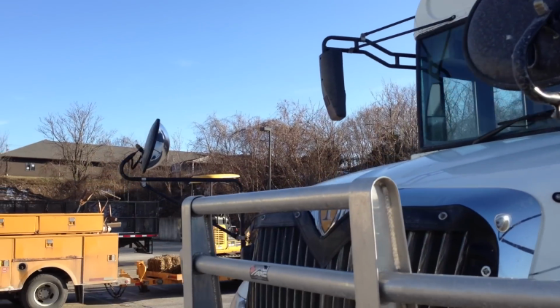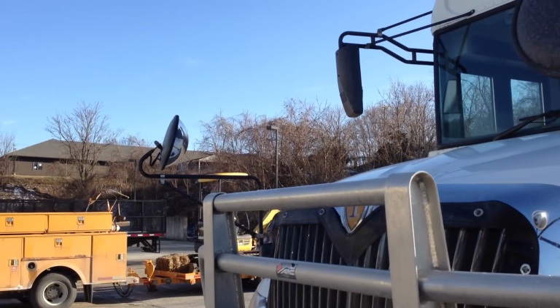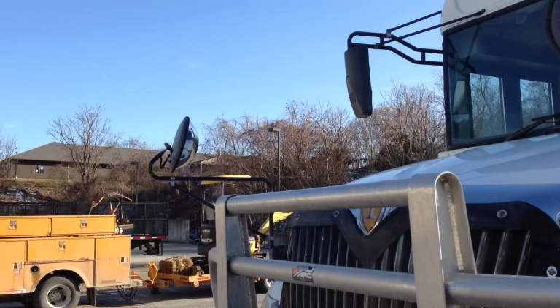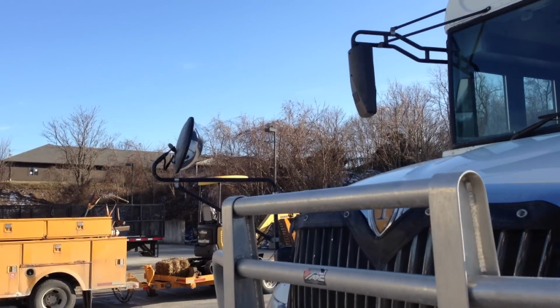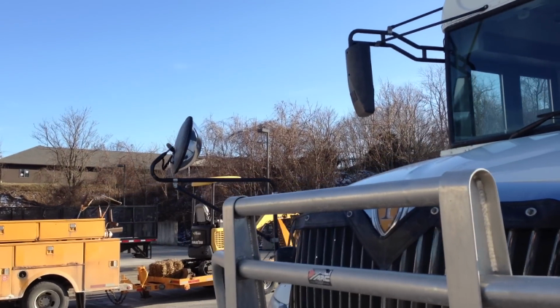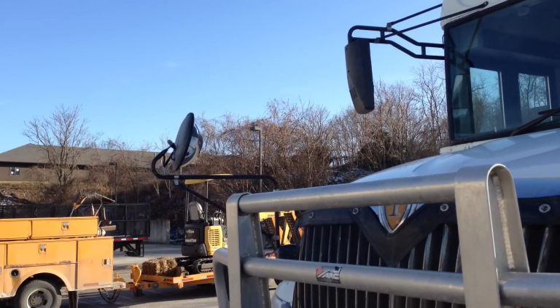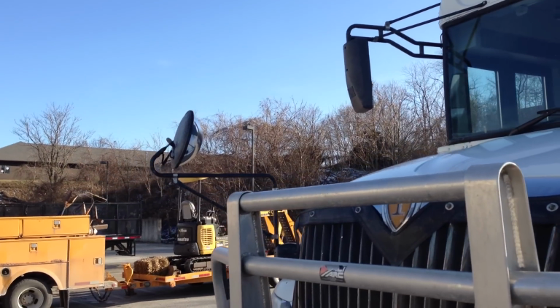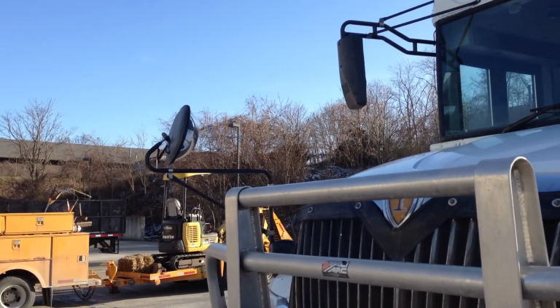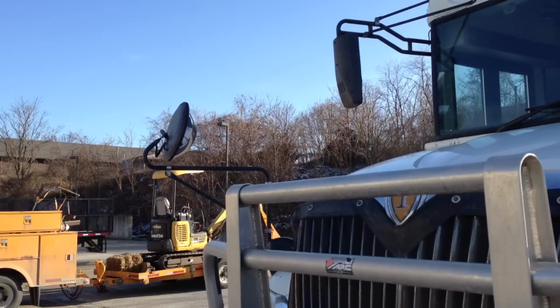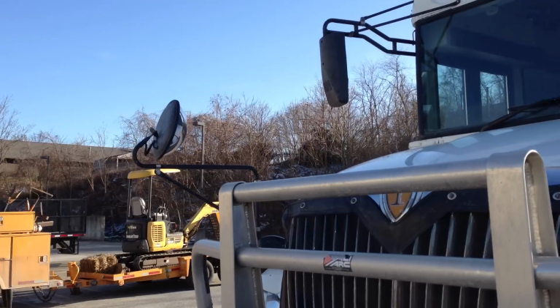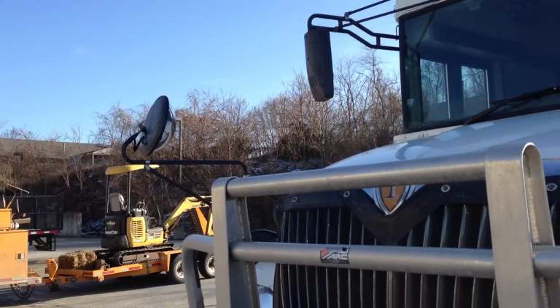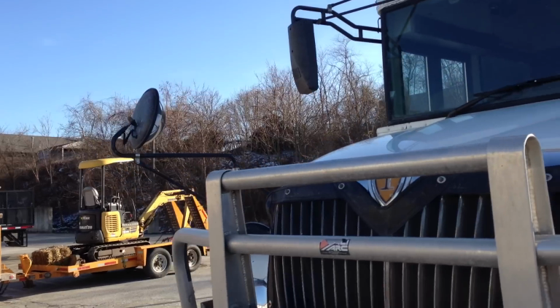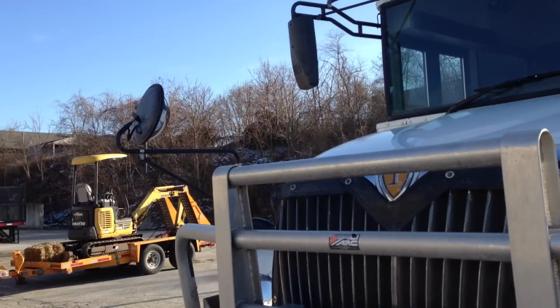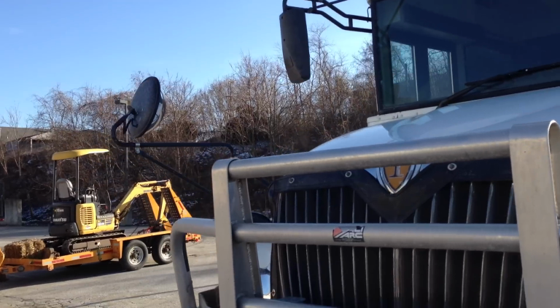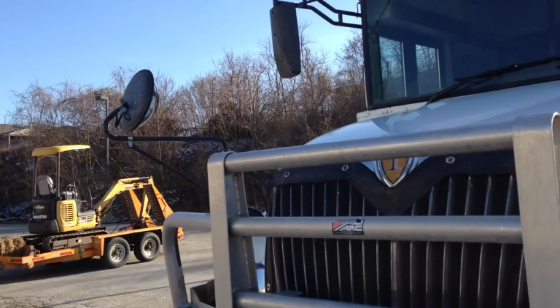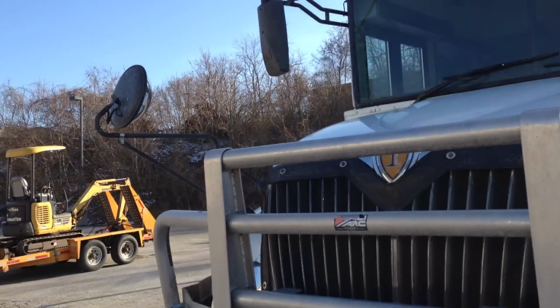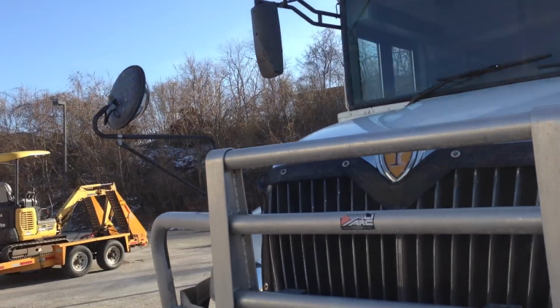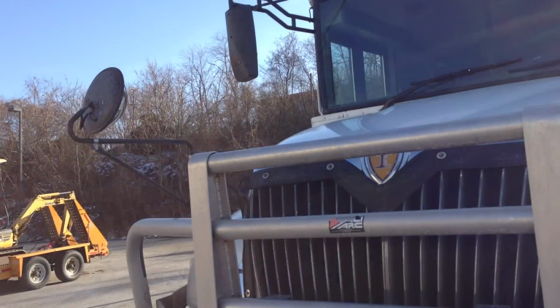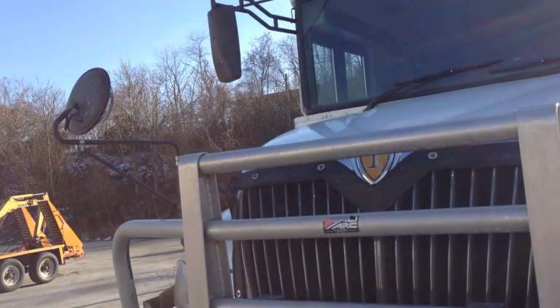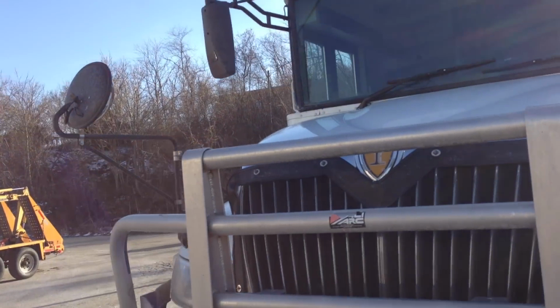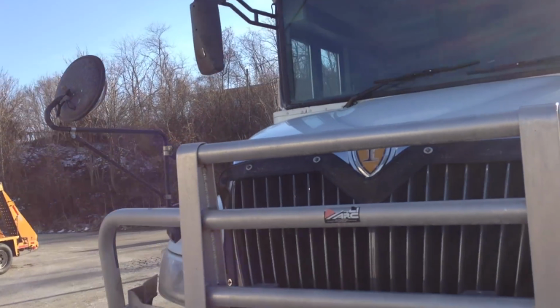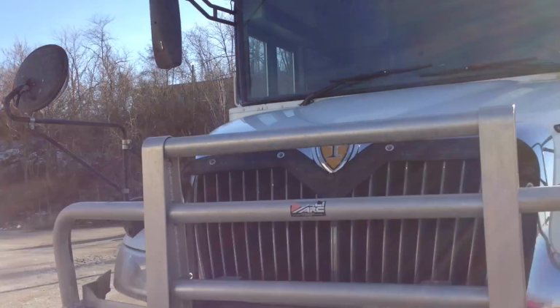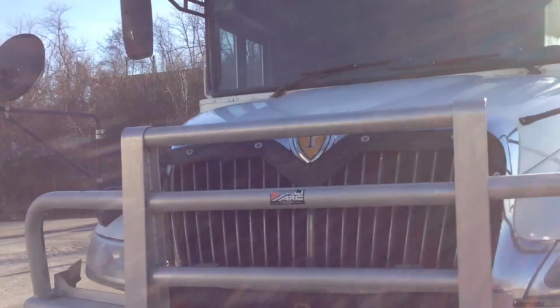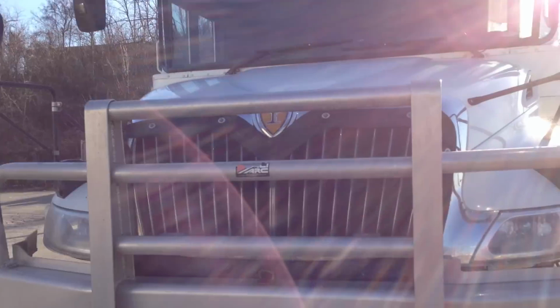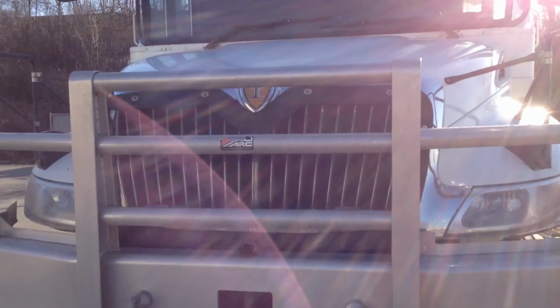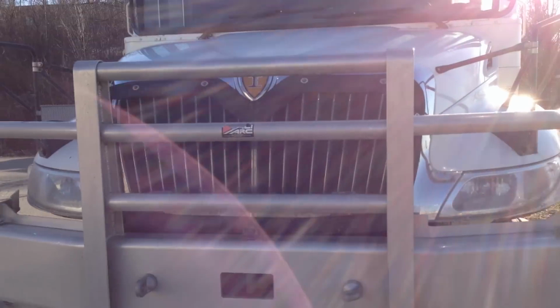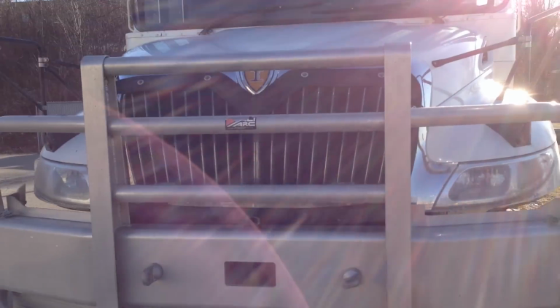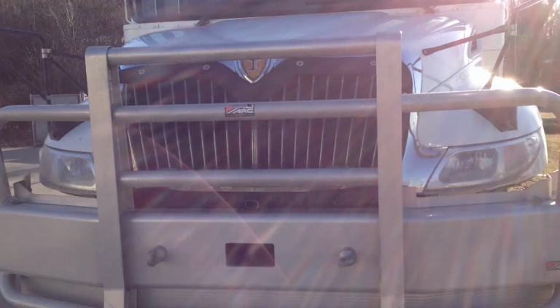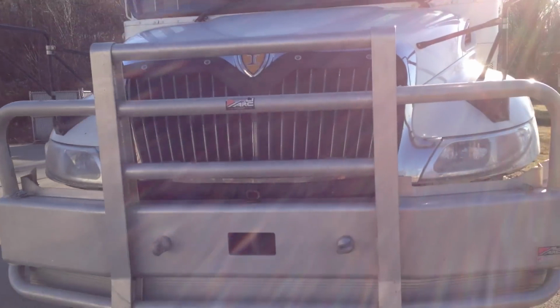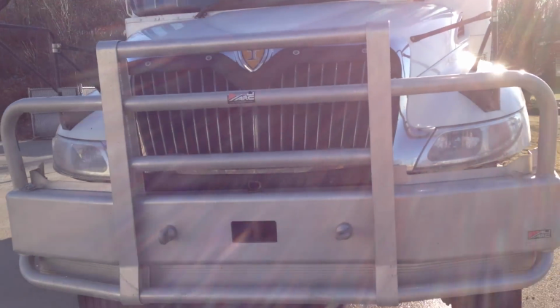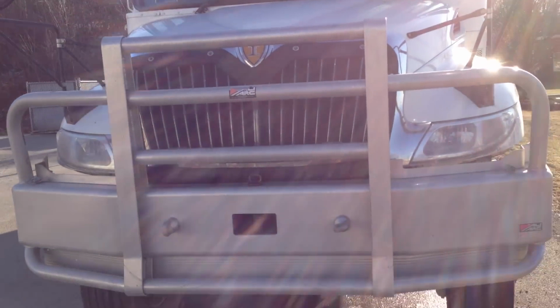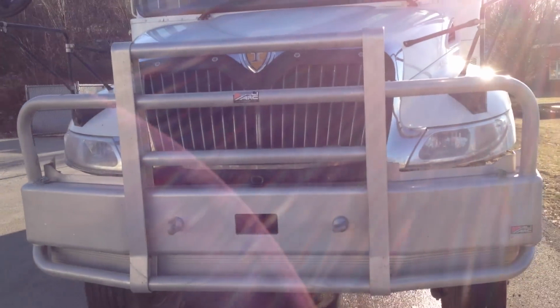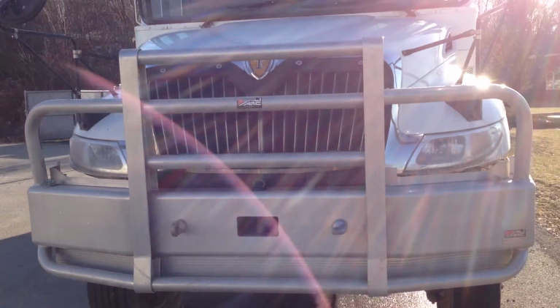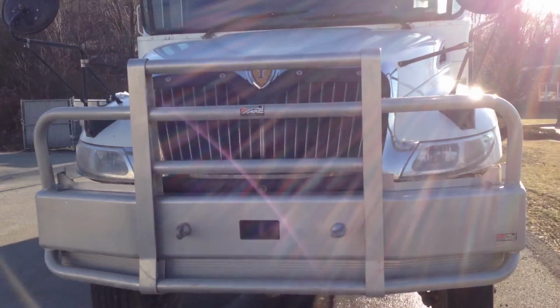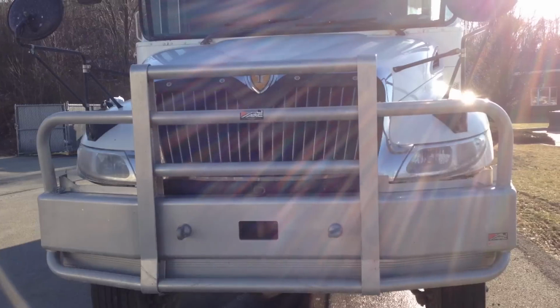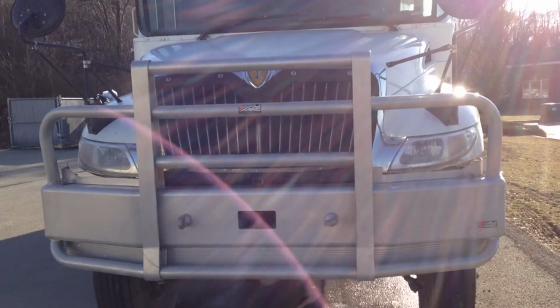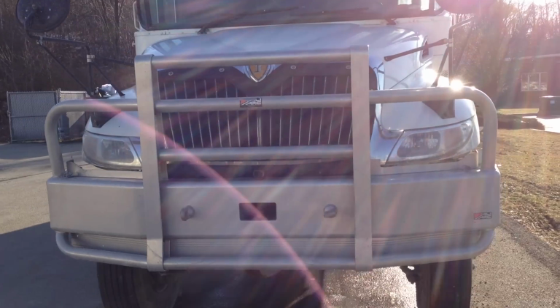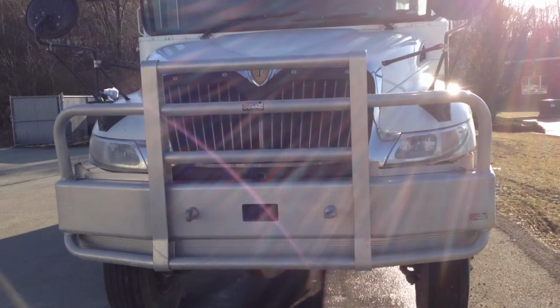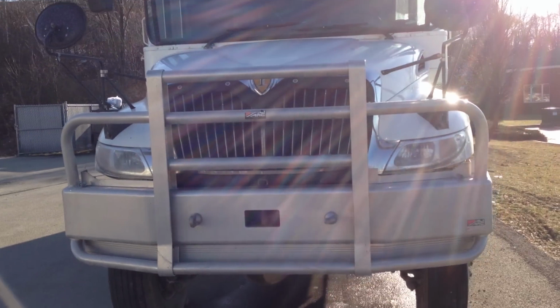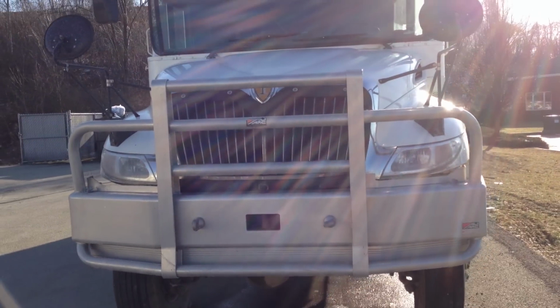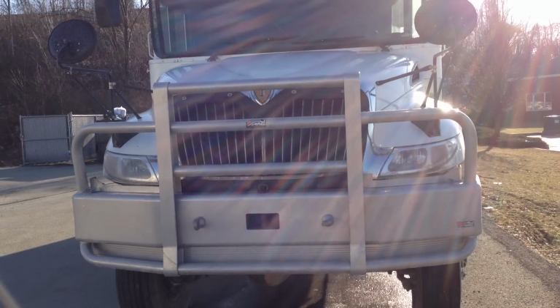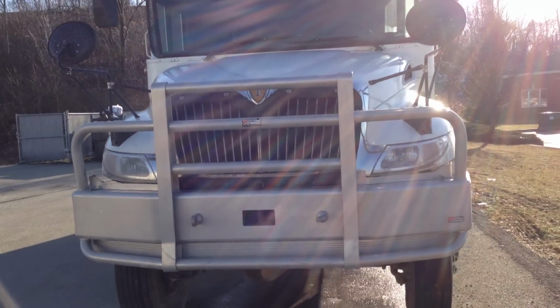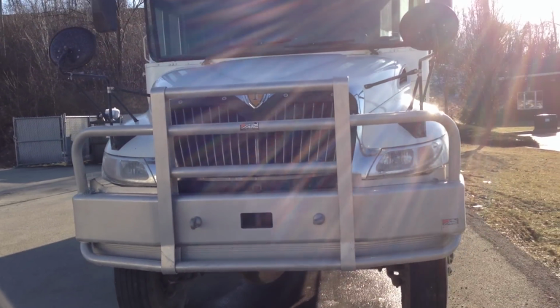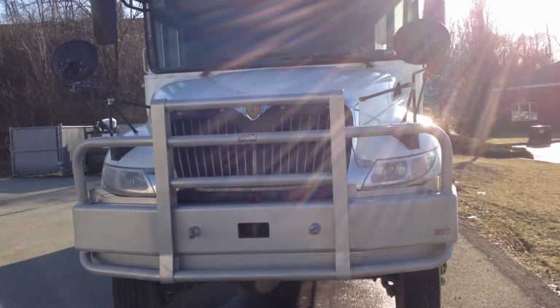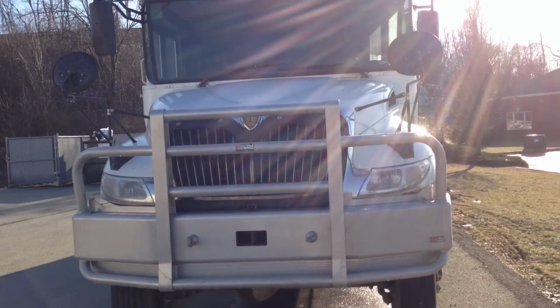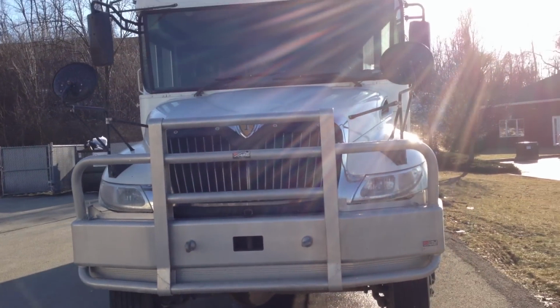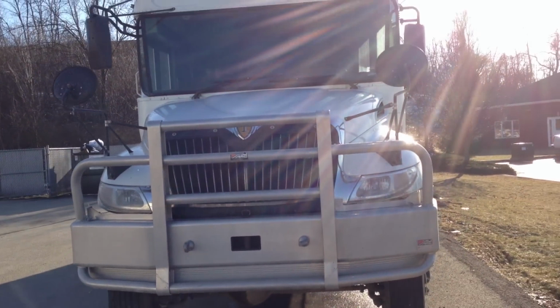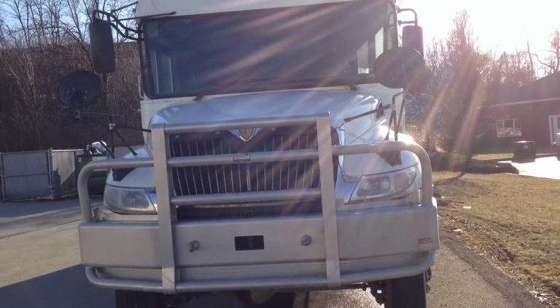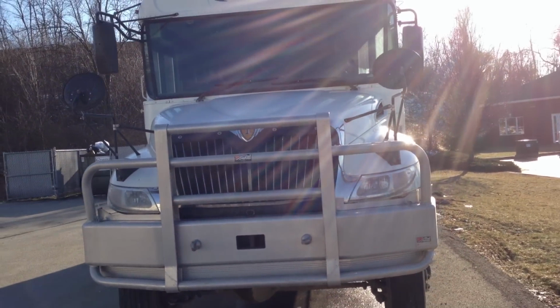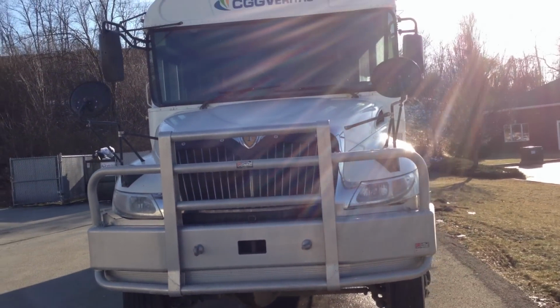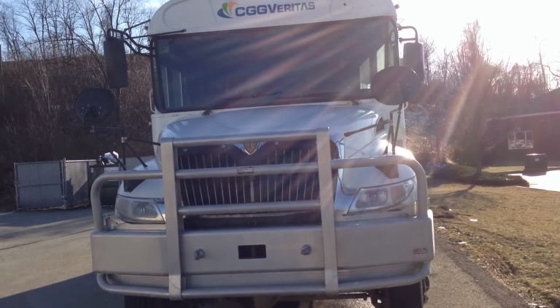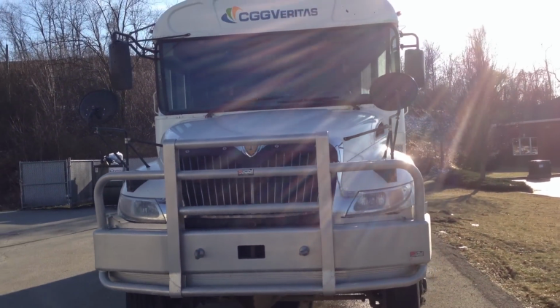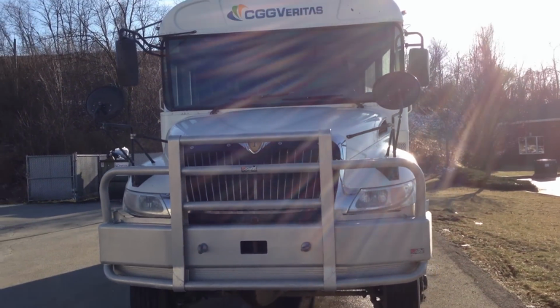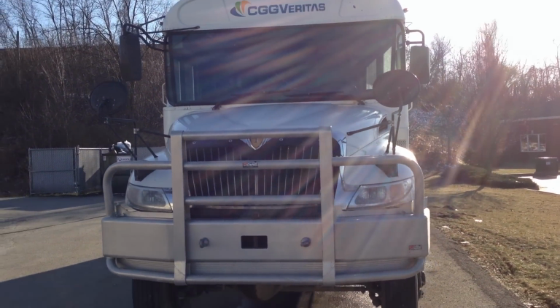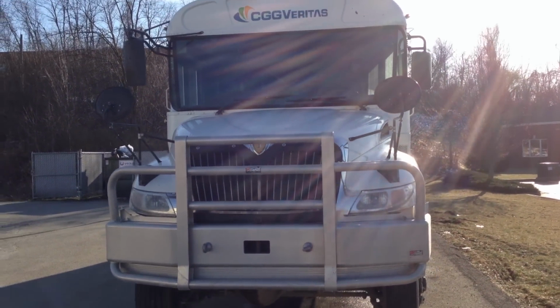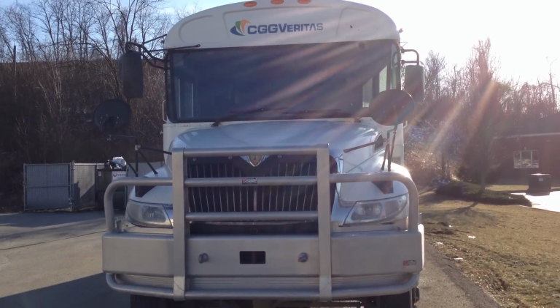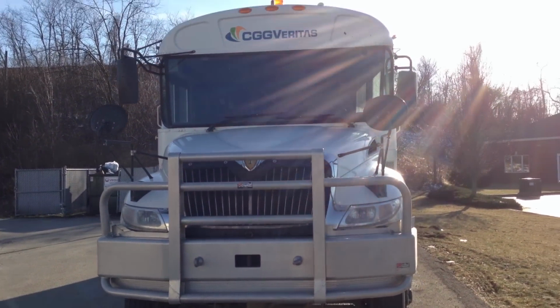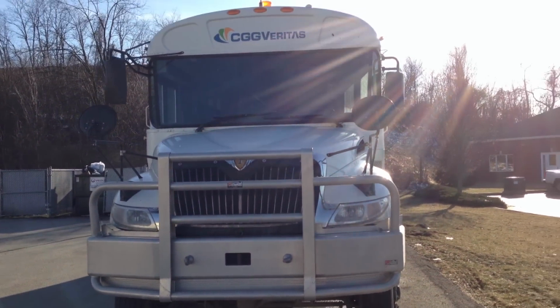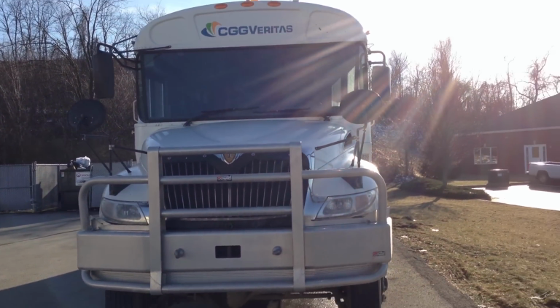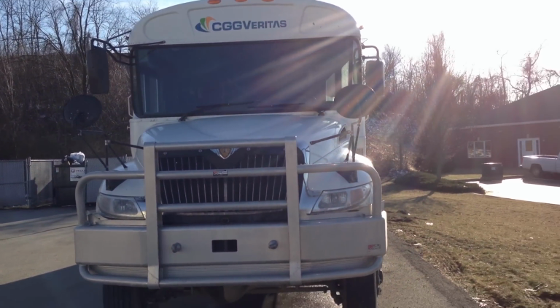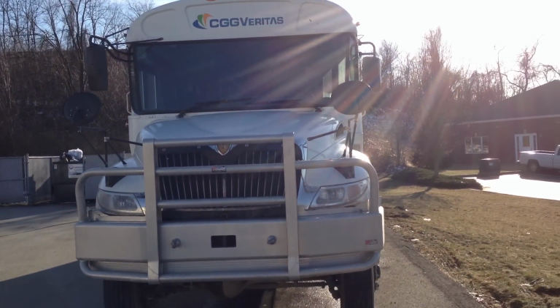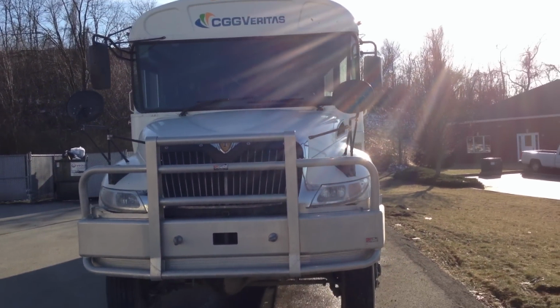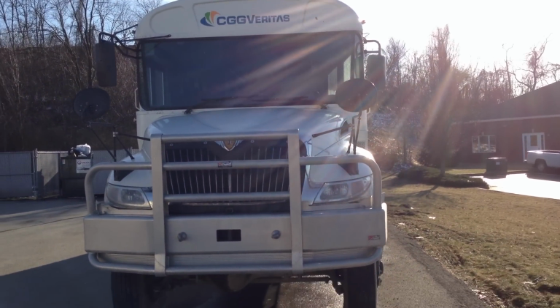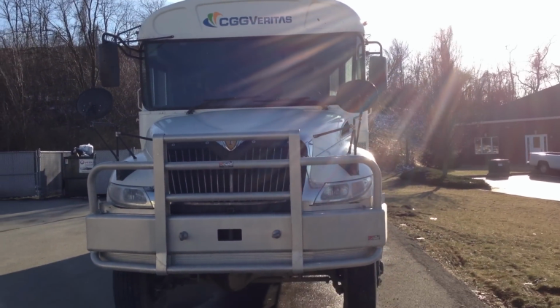This is for all you bus enthusiasts — especially my pal there, who likes buses.